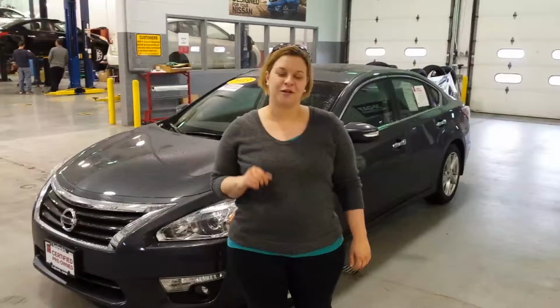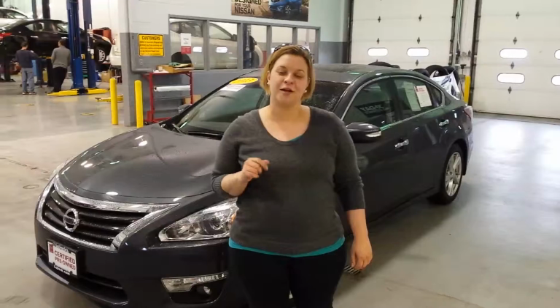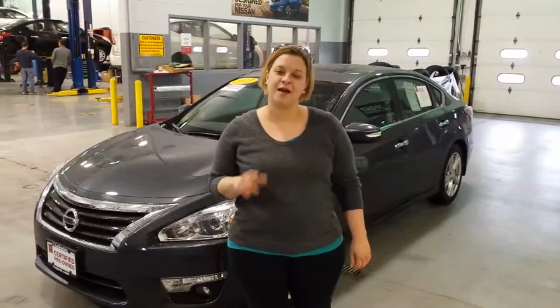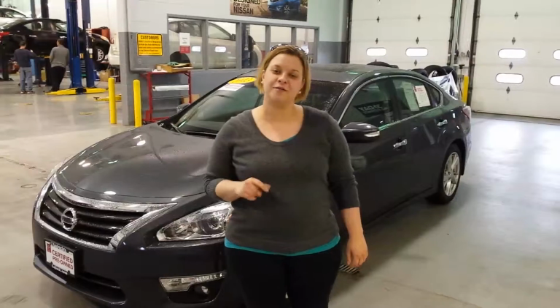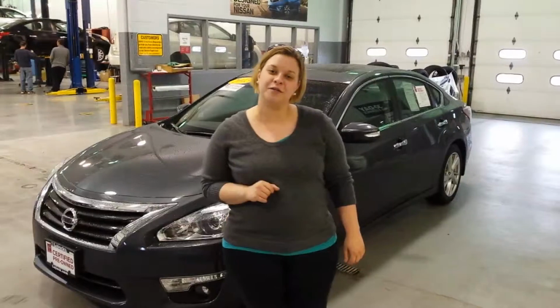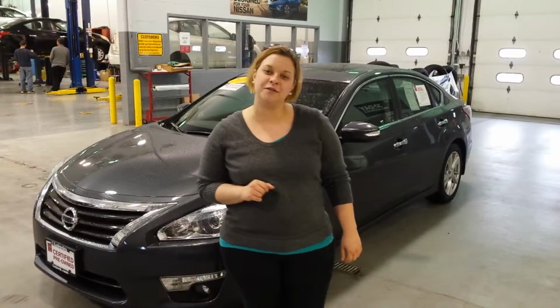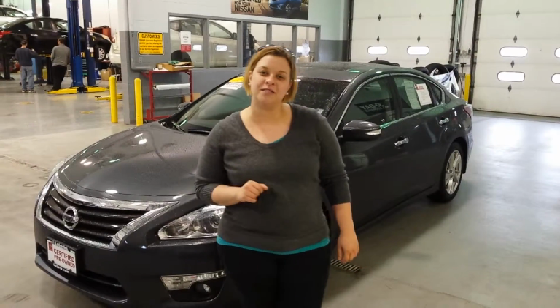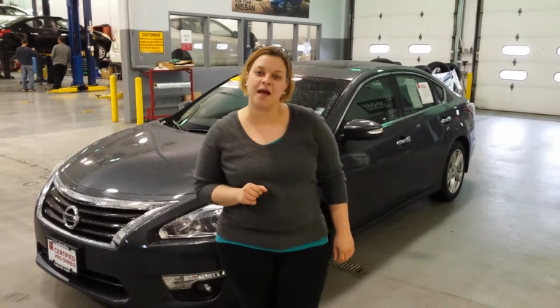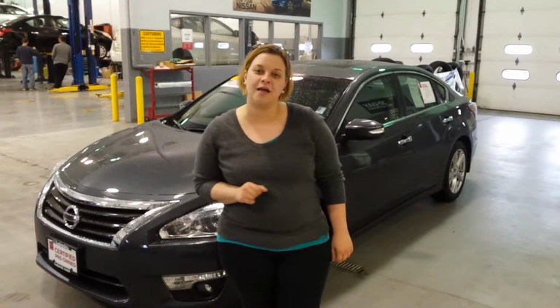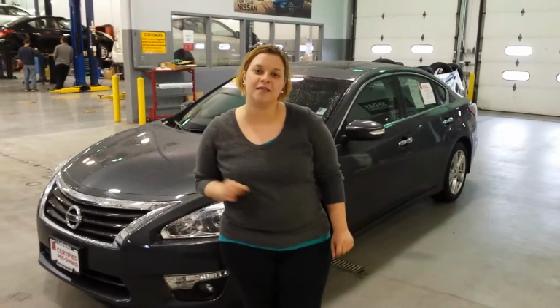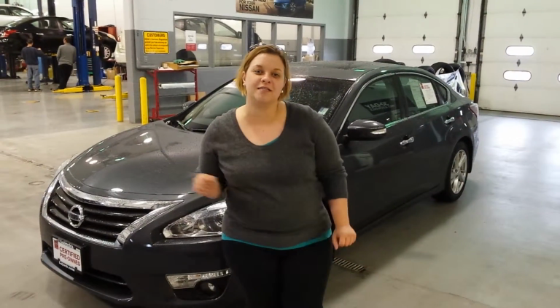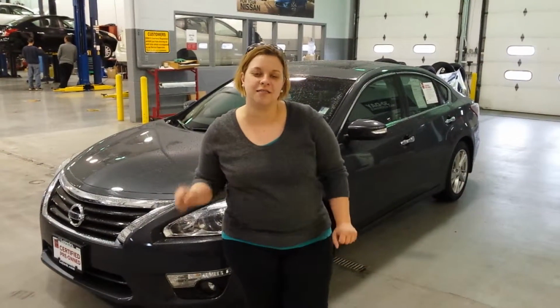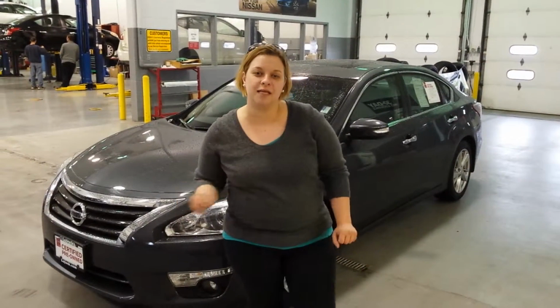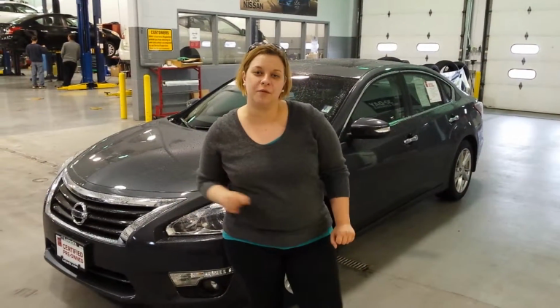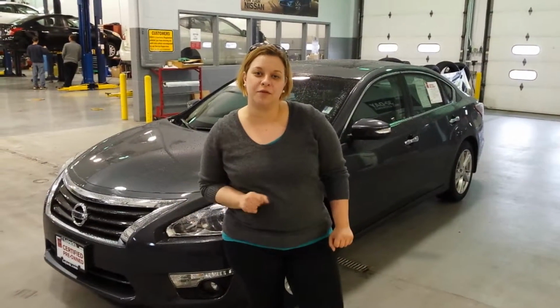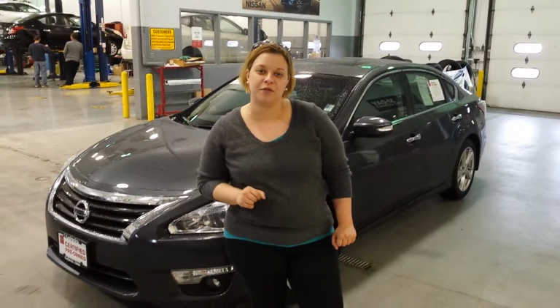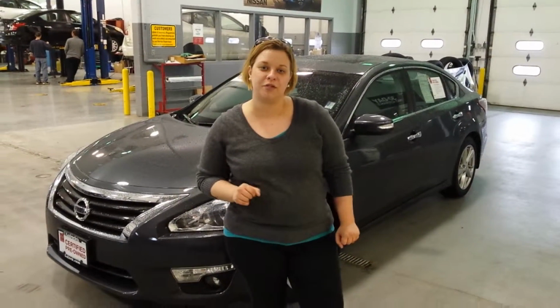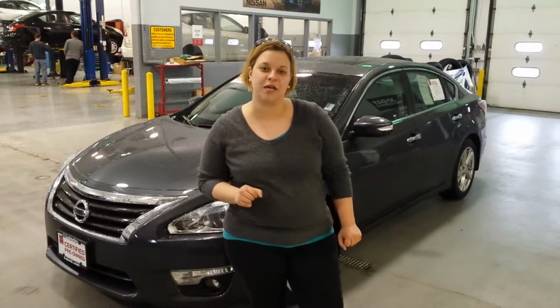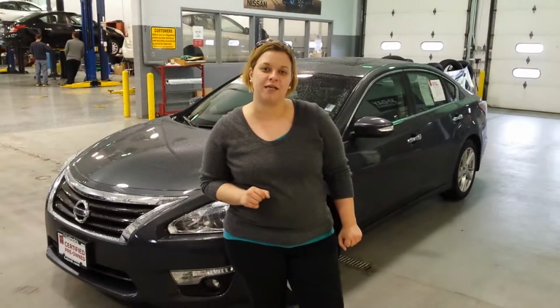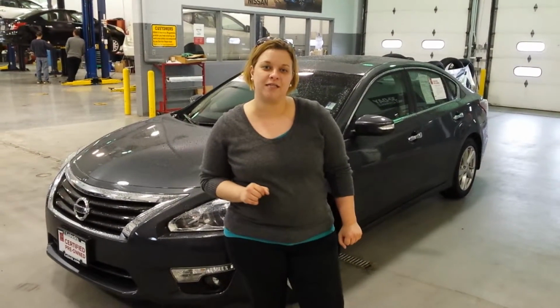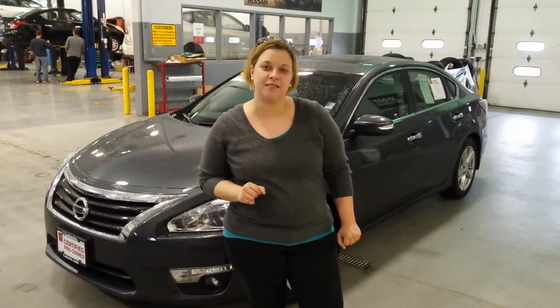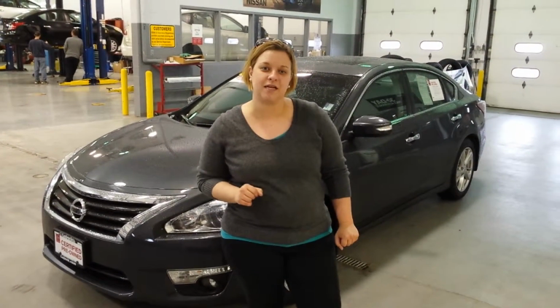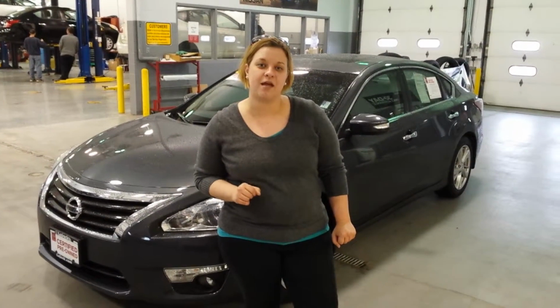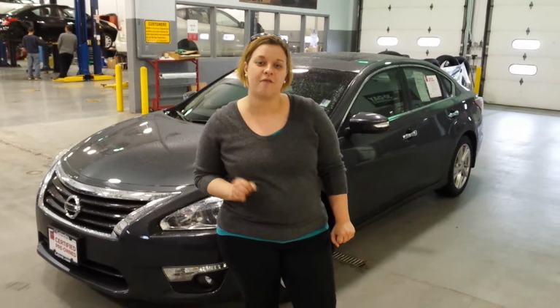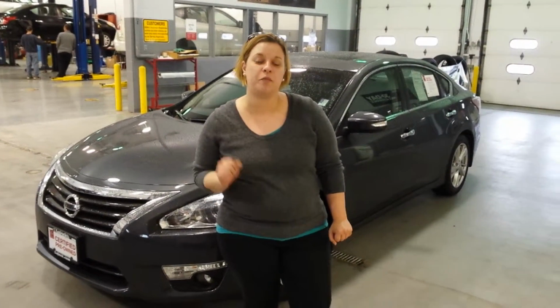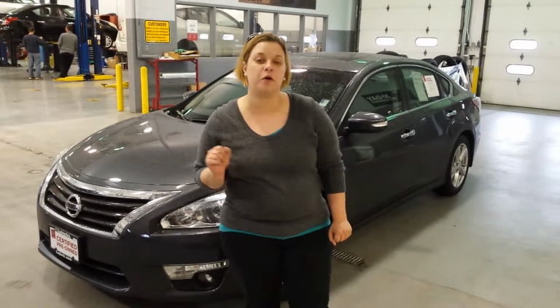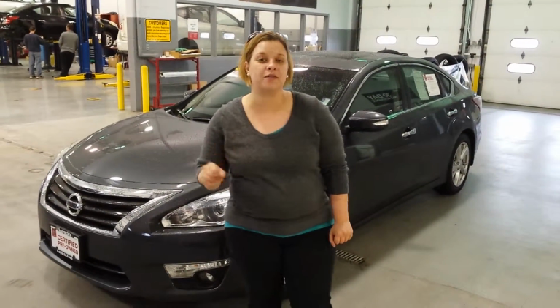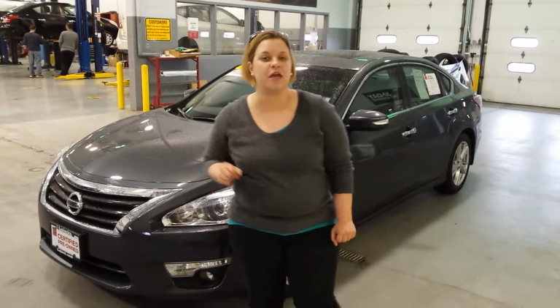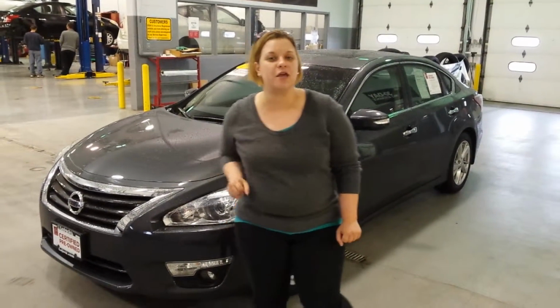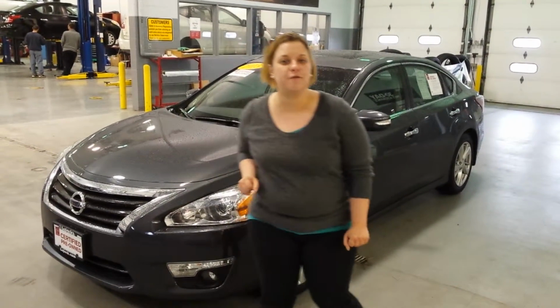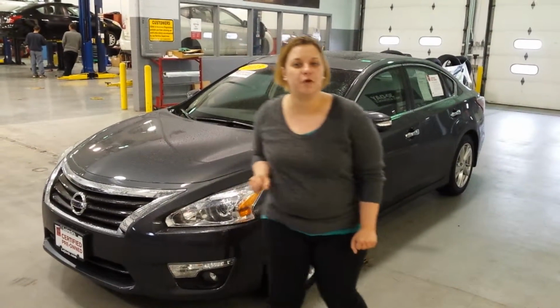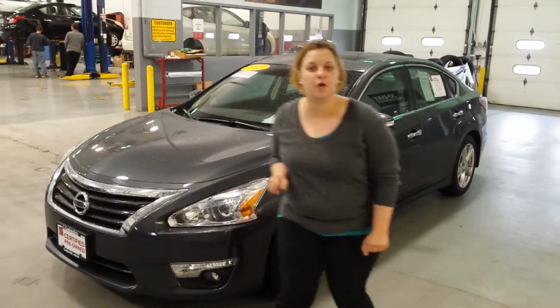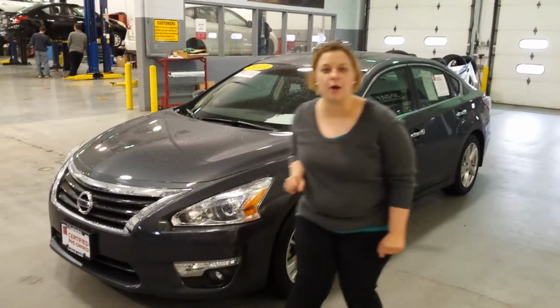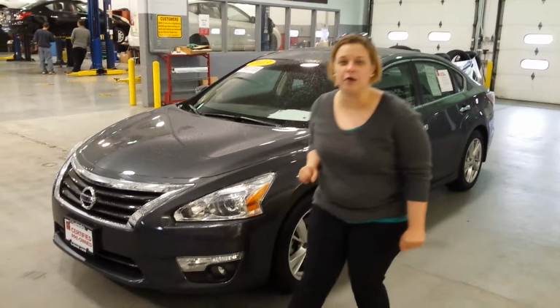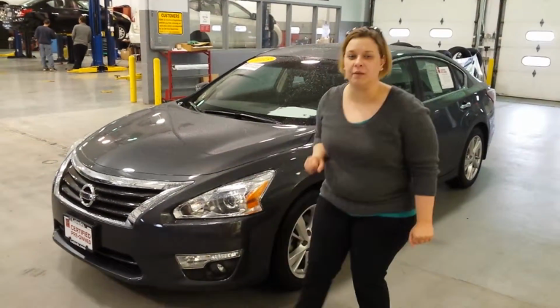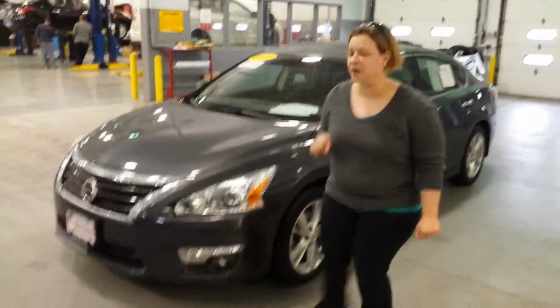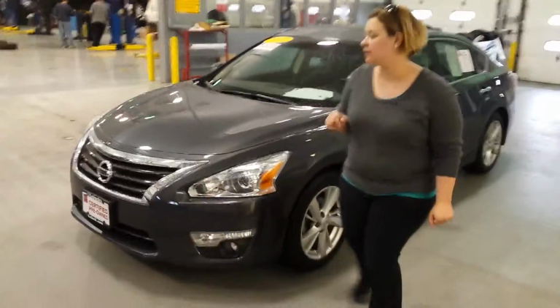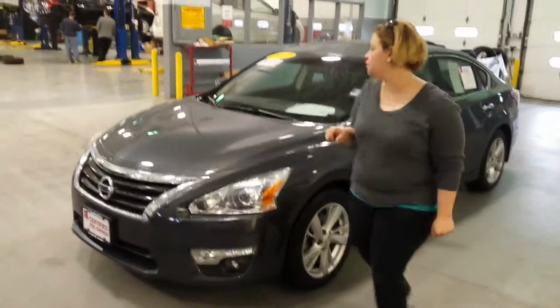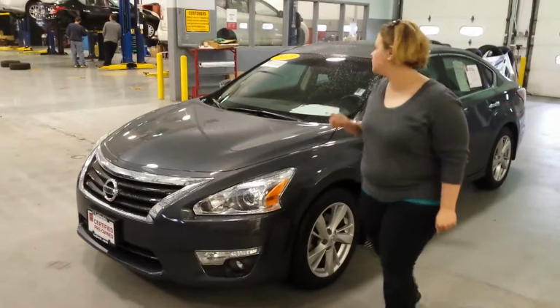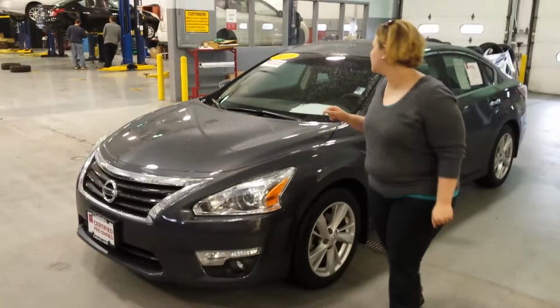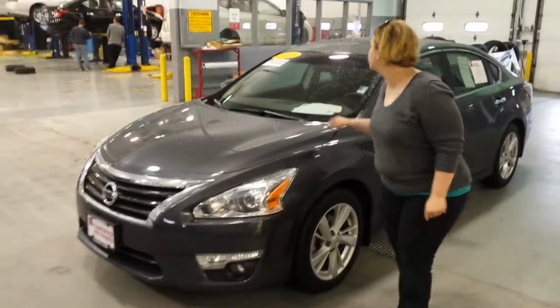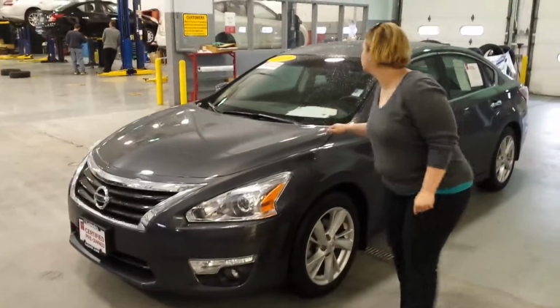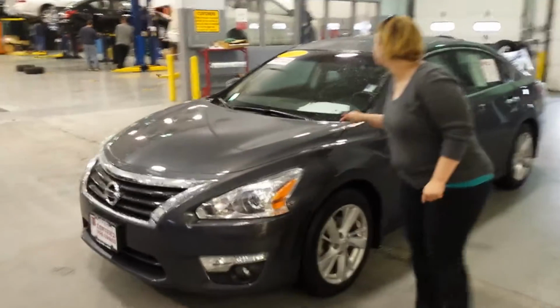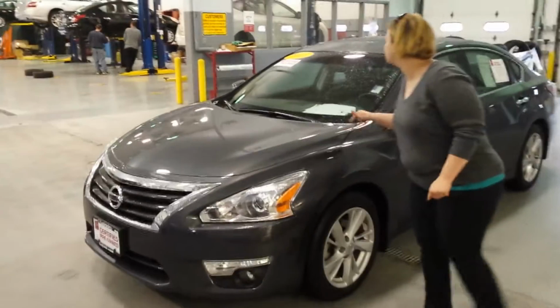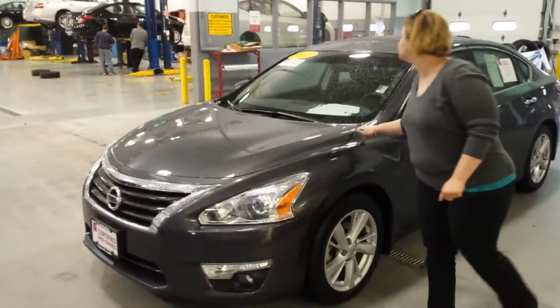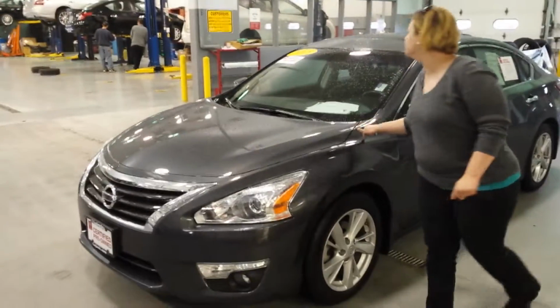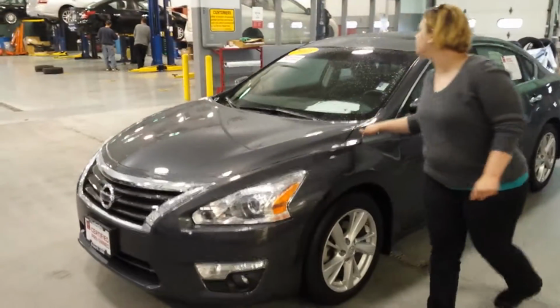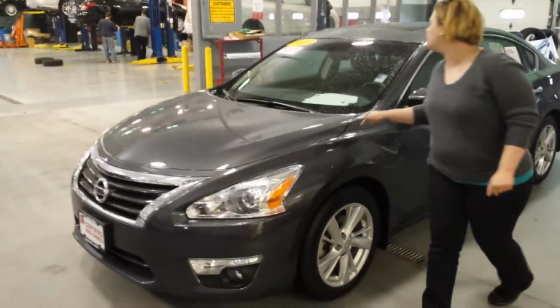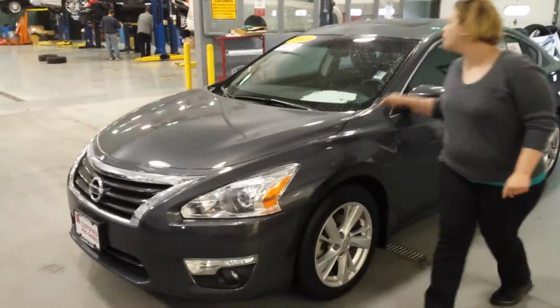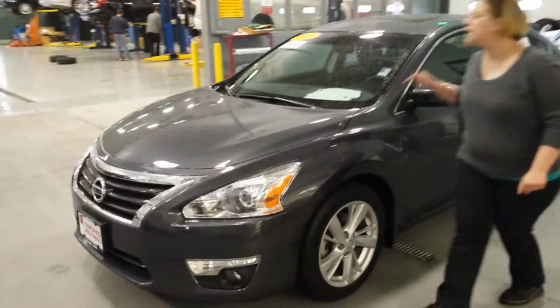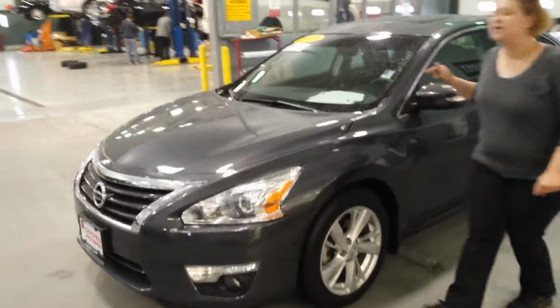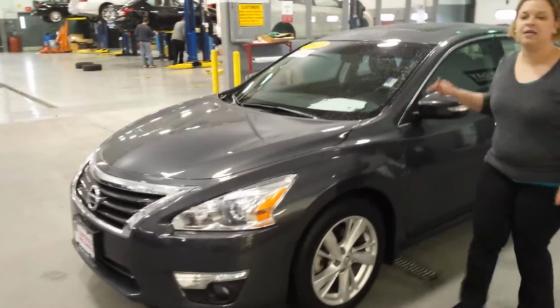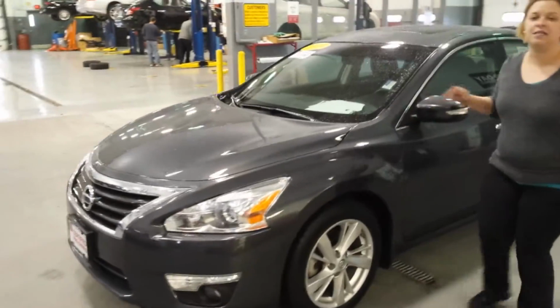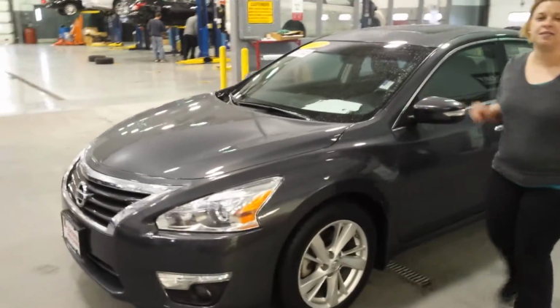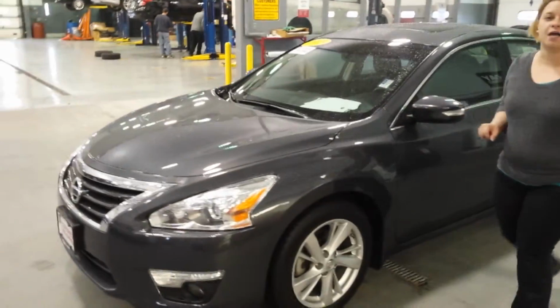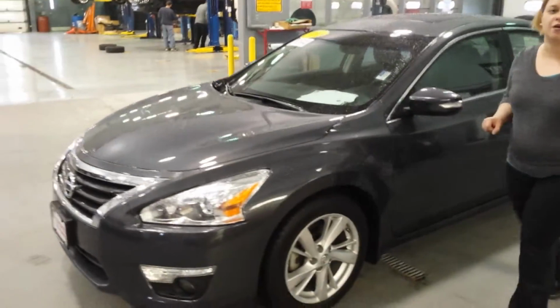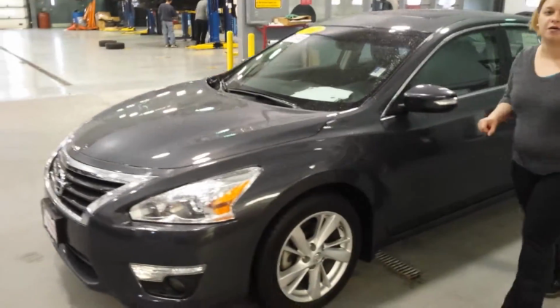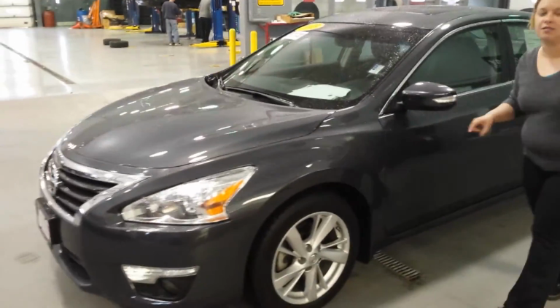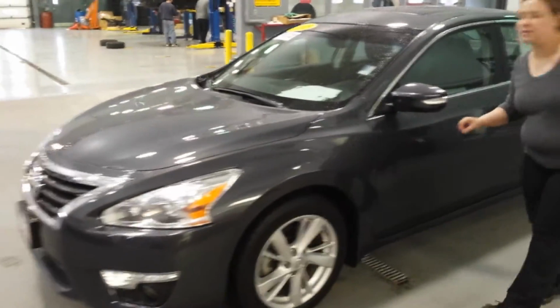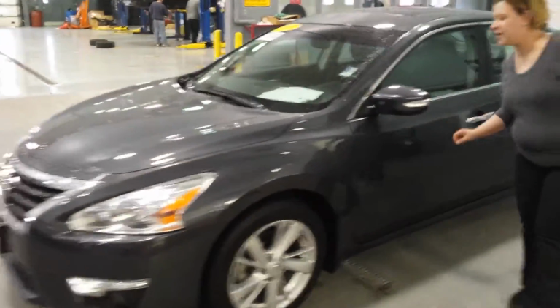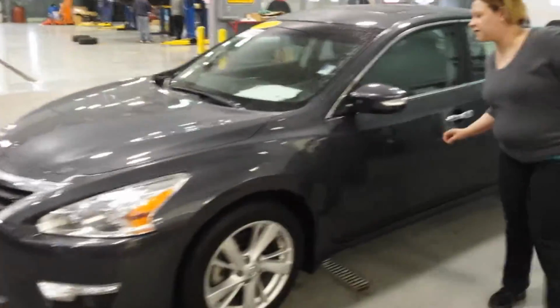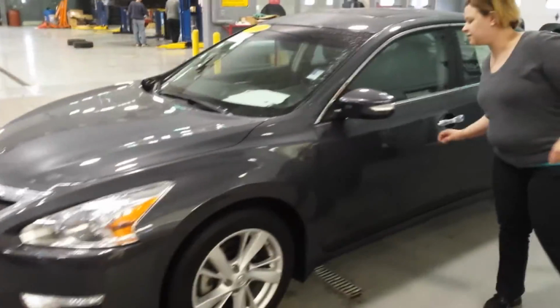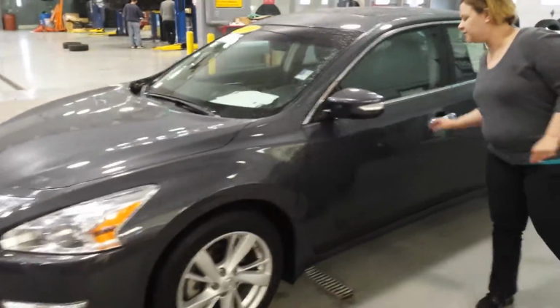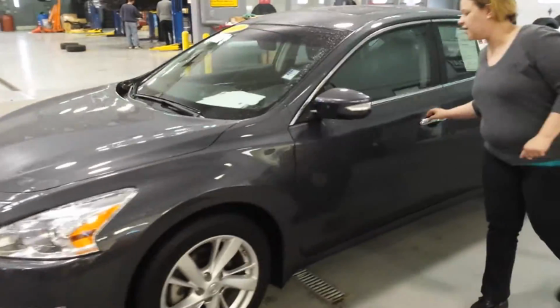Good afternoon, Scott. This is Lee with Lujack Nissan in Davenport. Thank you for inquiring about my 2013 Nissan Altima SV.